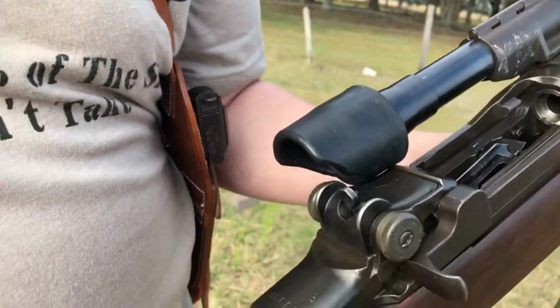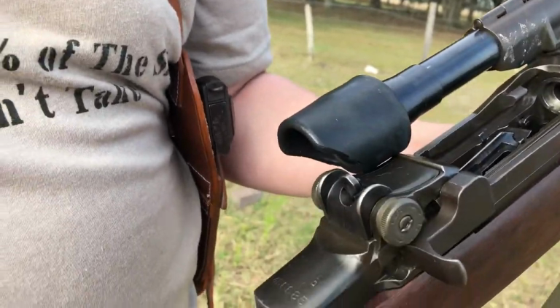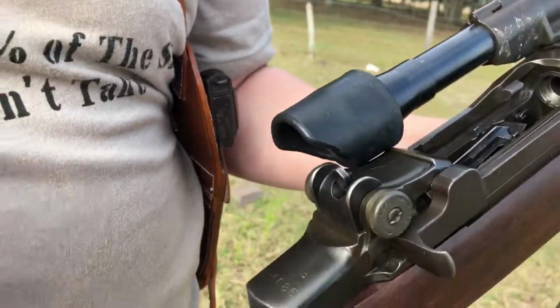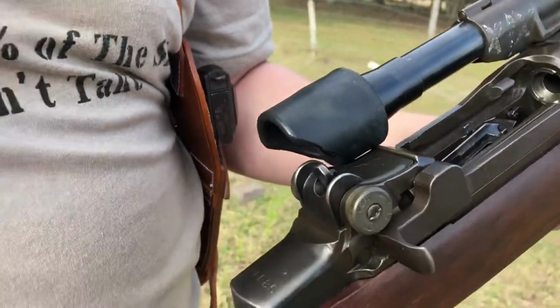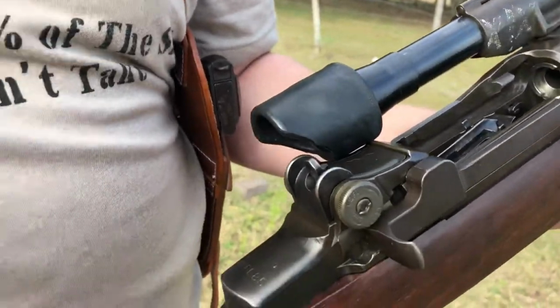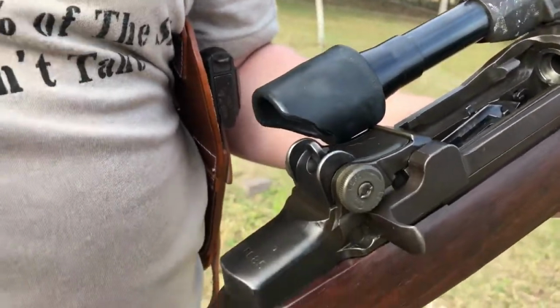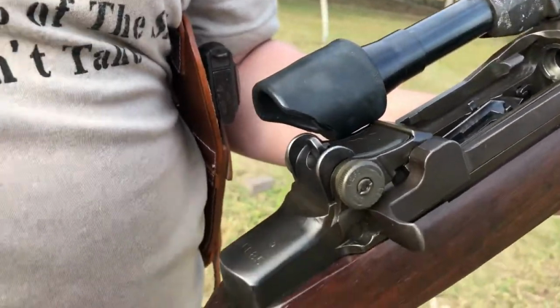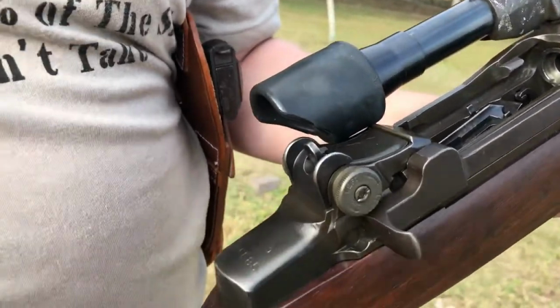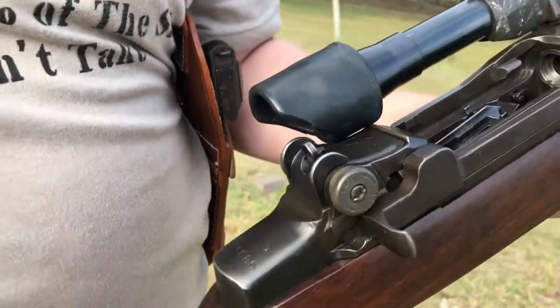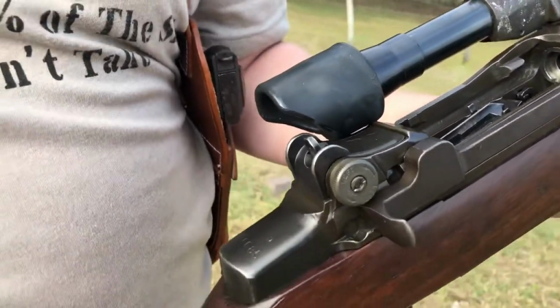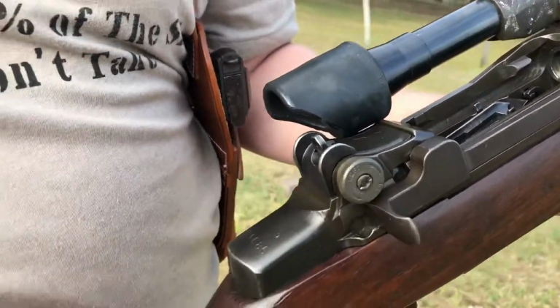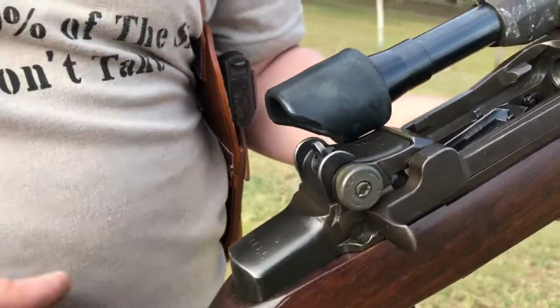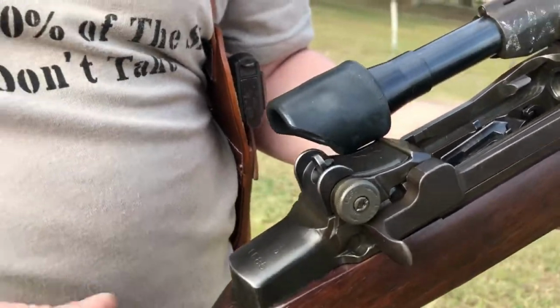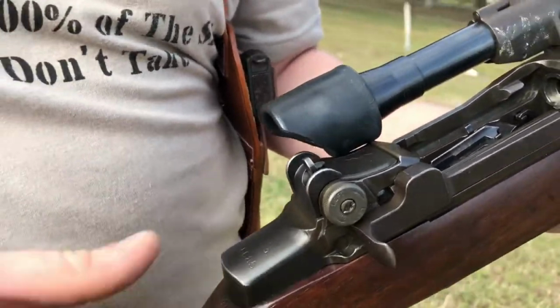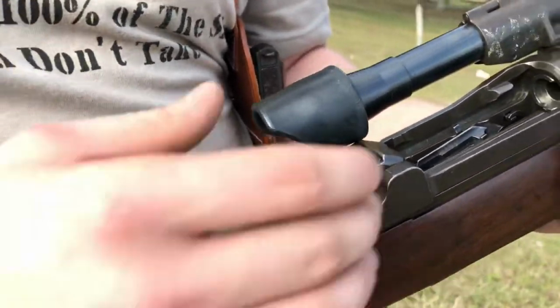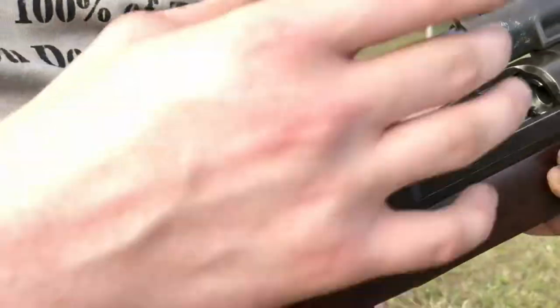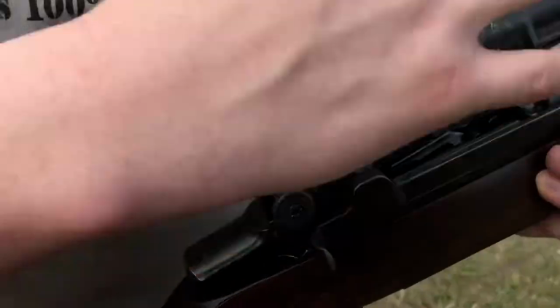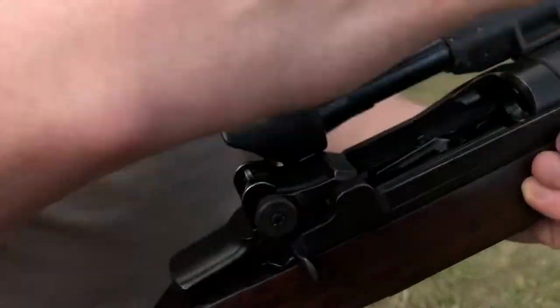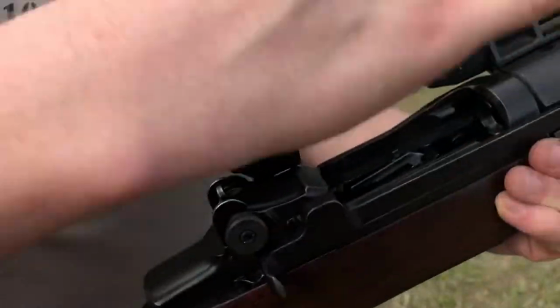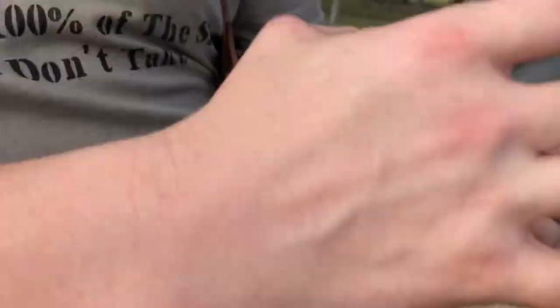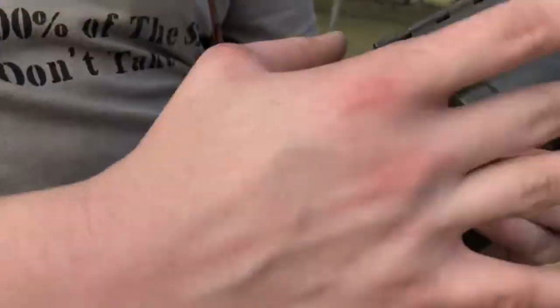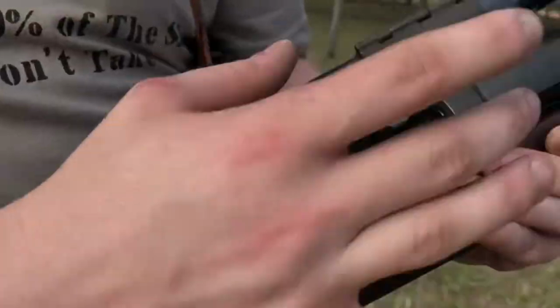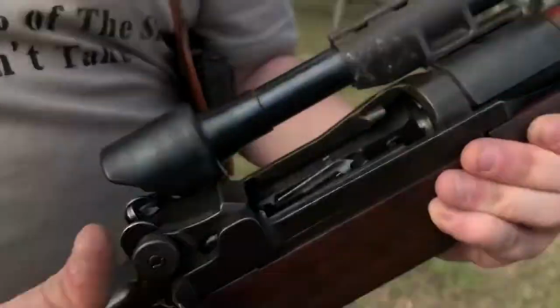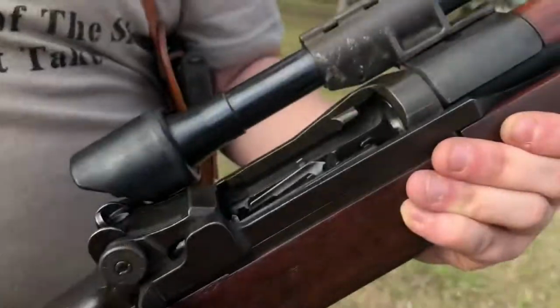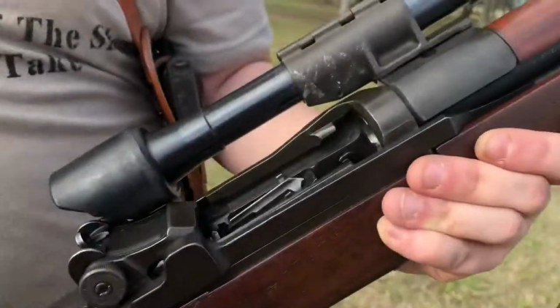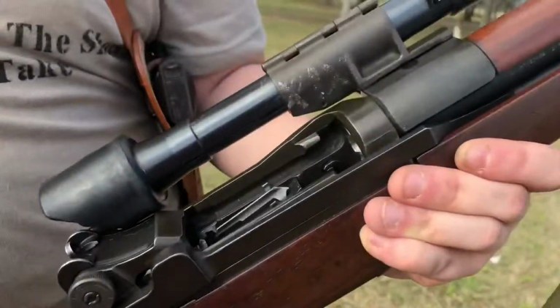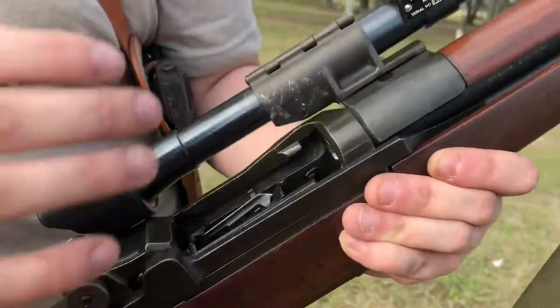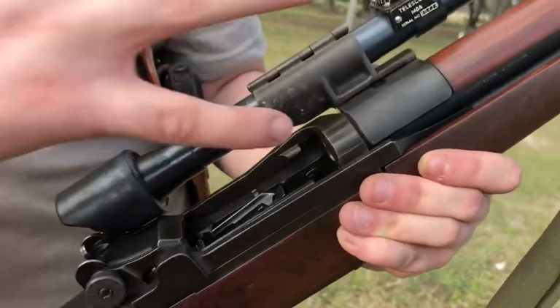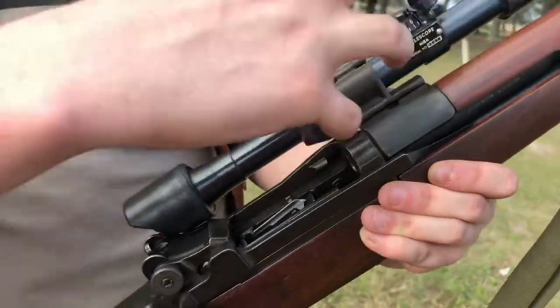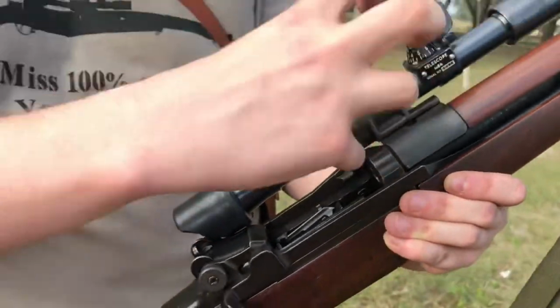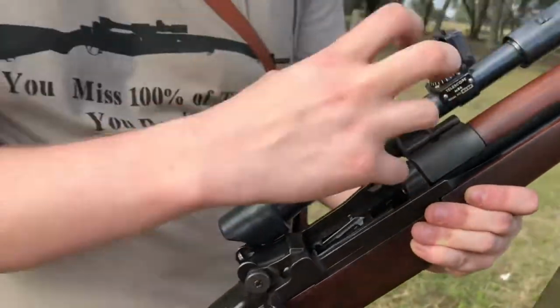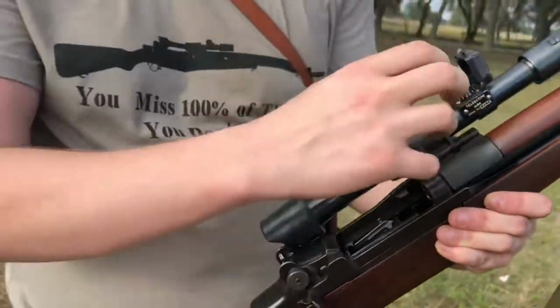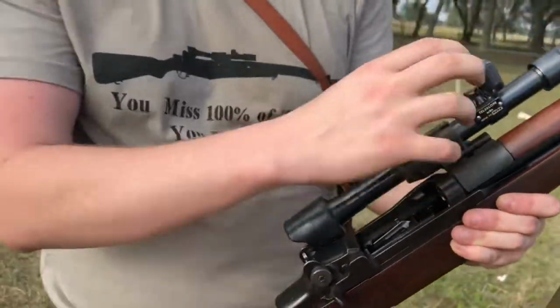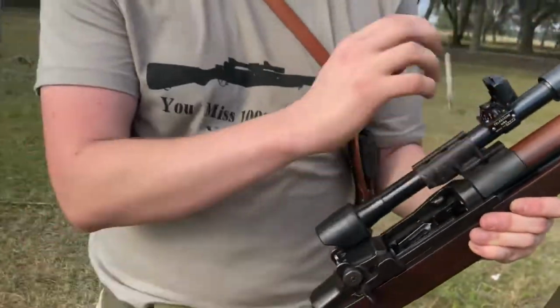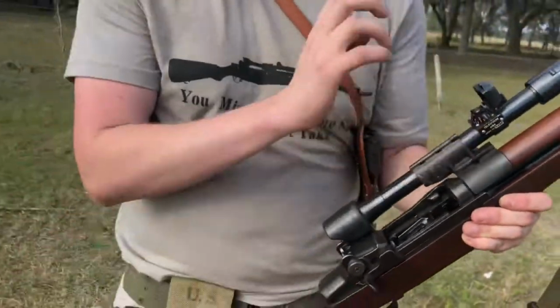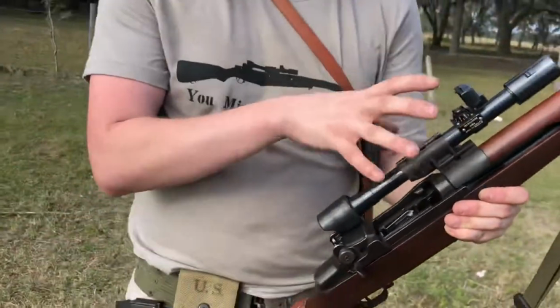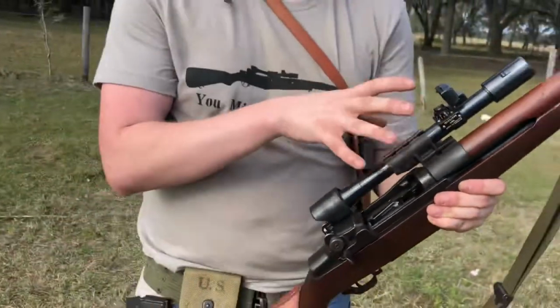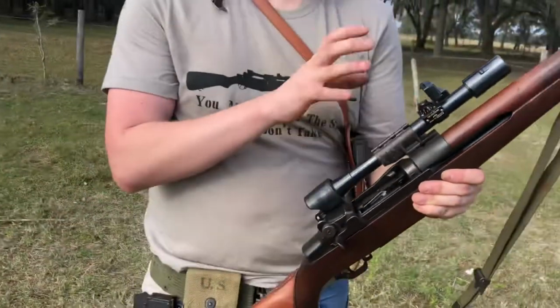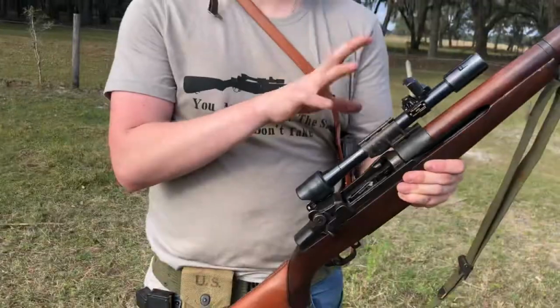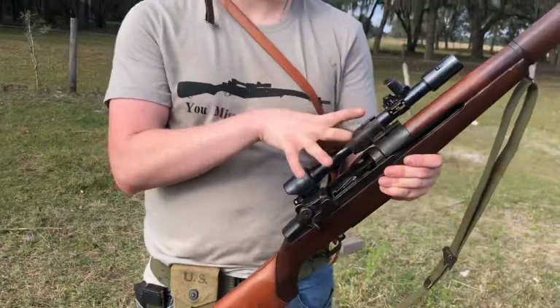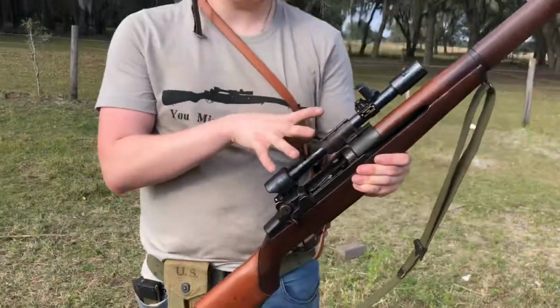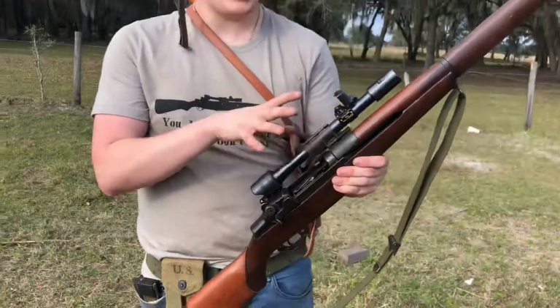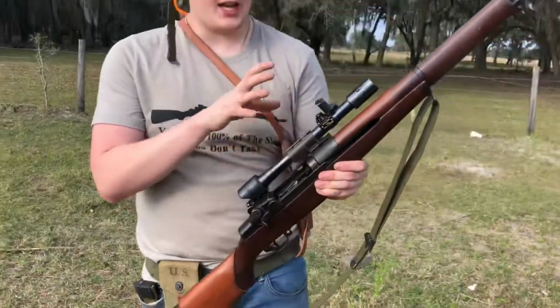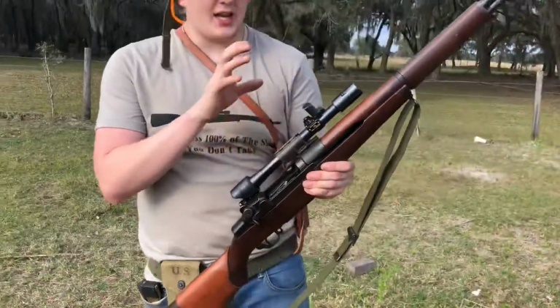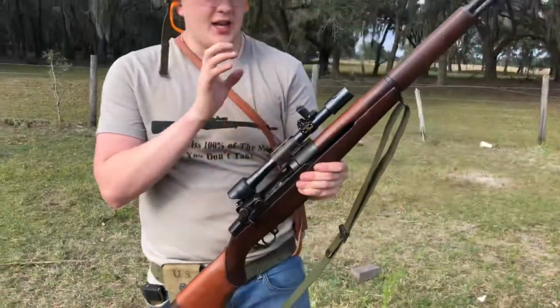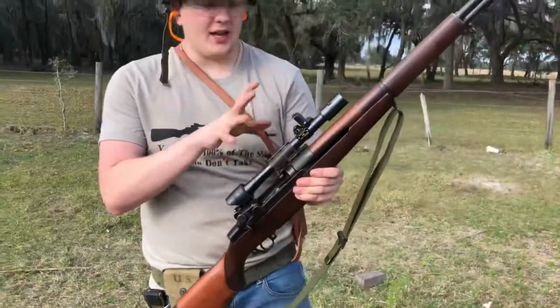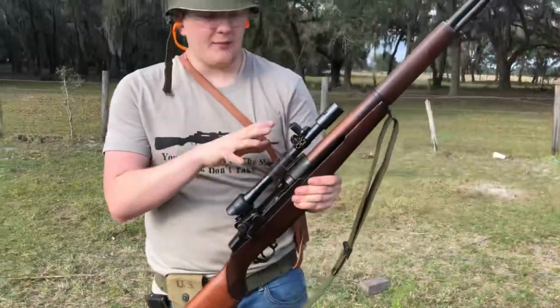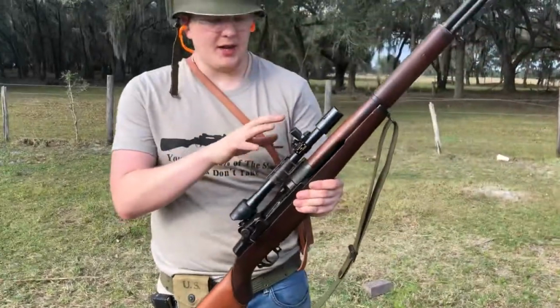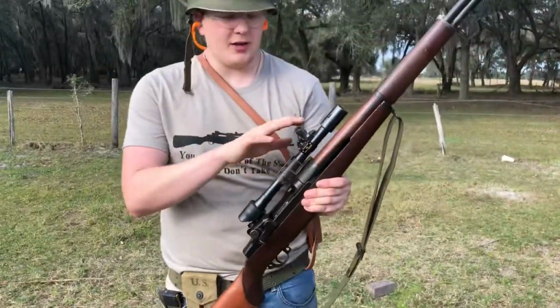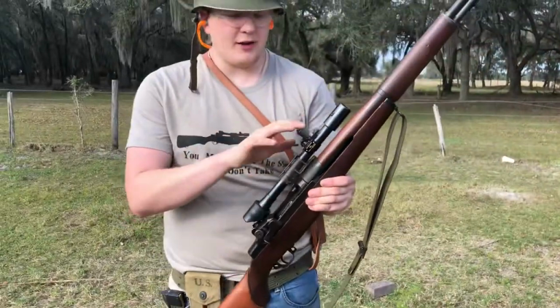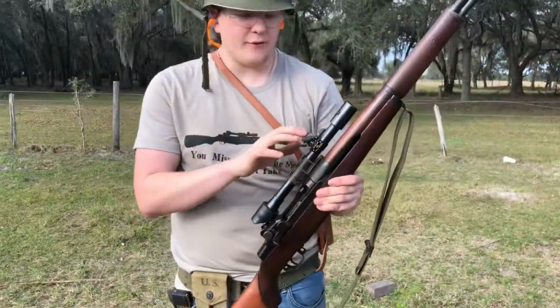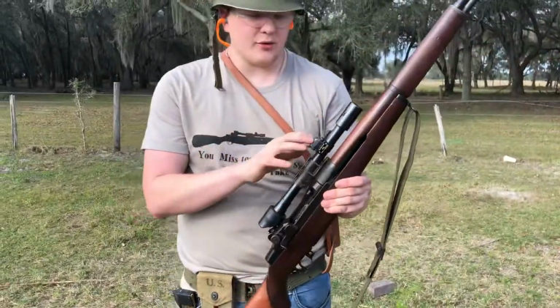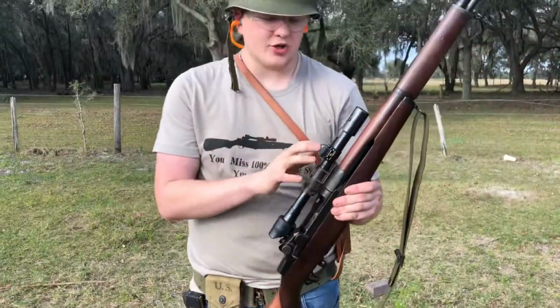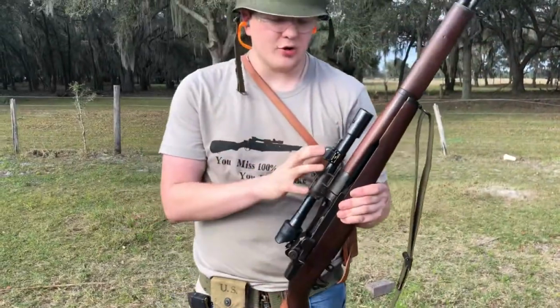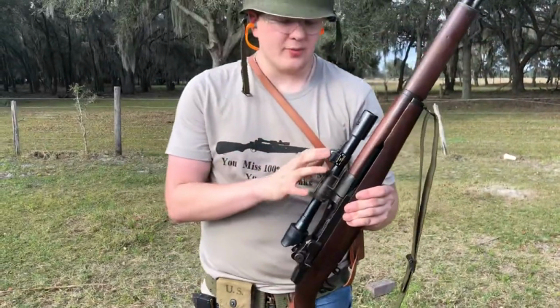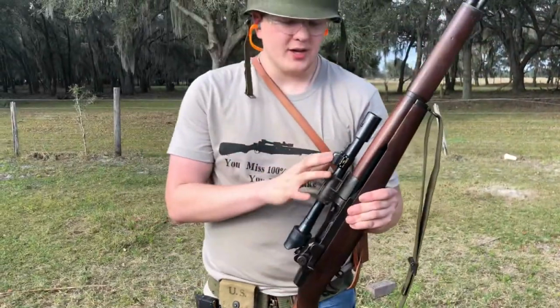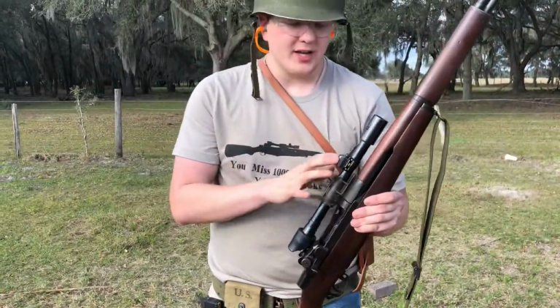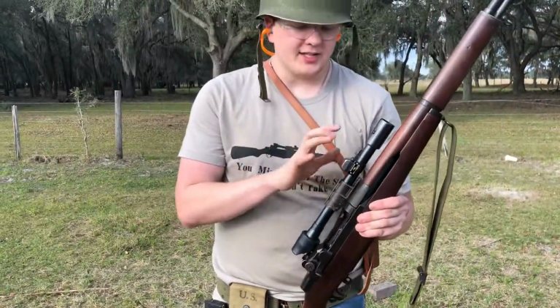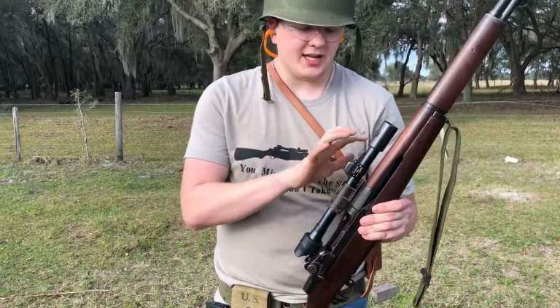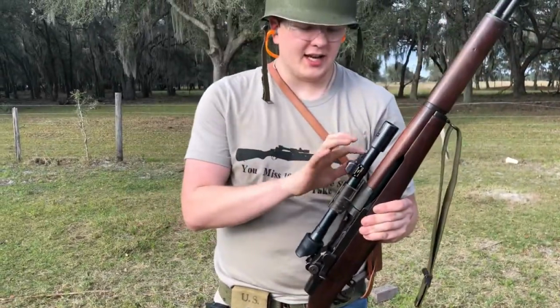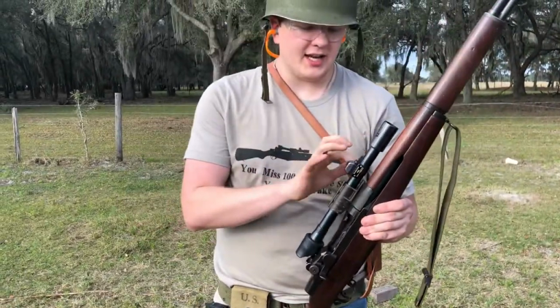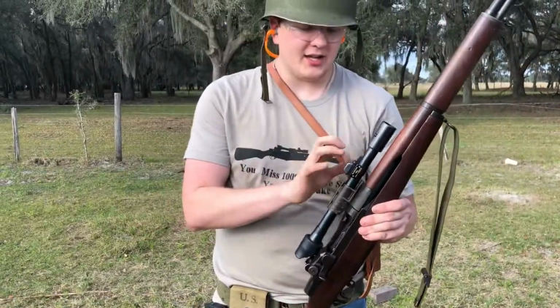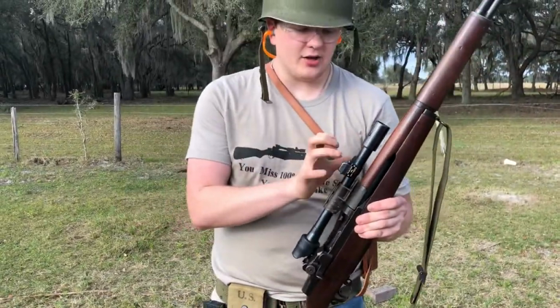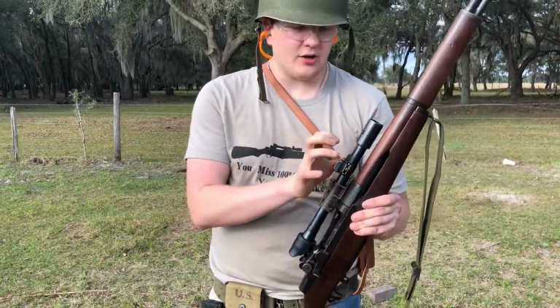CMP ones, which are legitimate M1Ds, are issued with the Trilux scopes, which are a lot smaller. You'd have to source an M84 scope to get it, though.